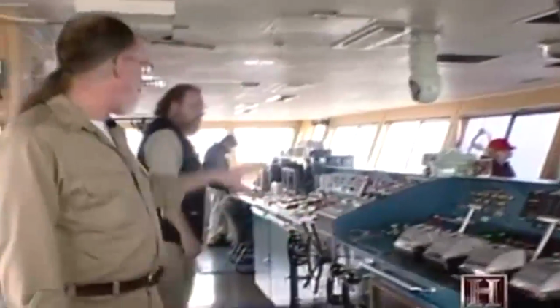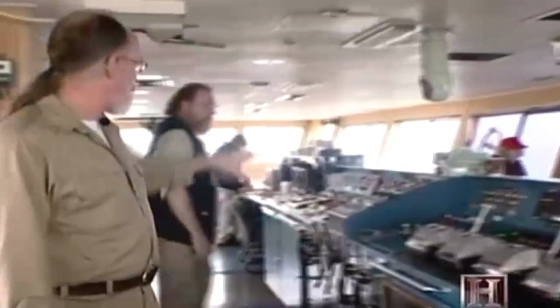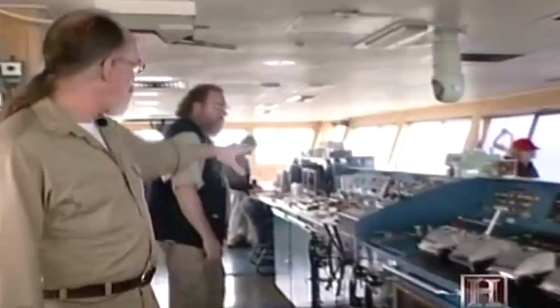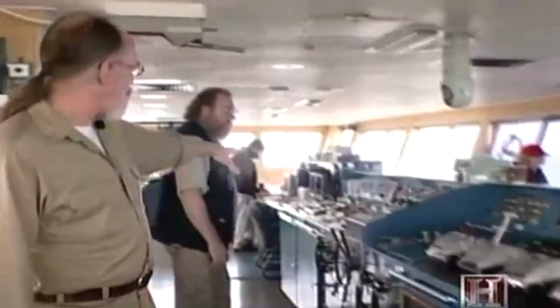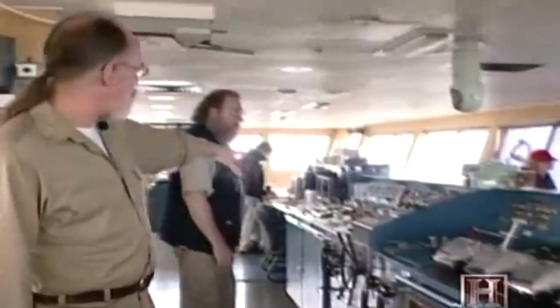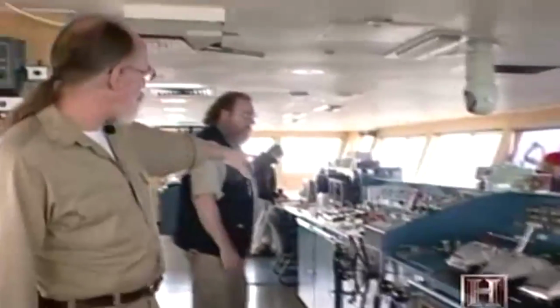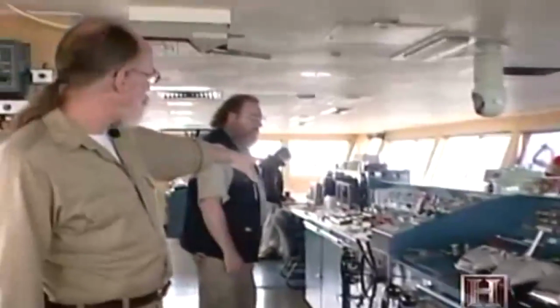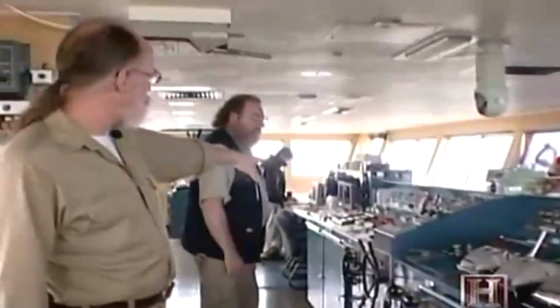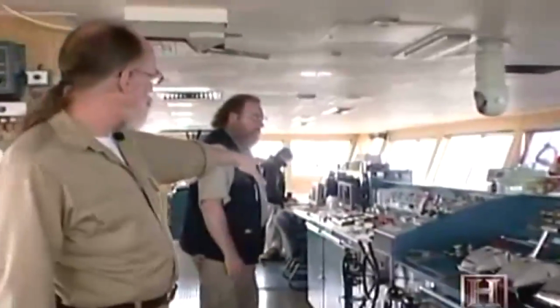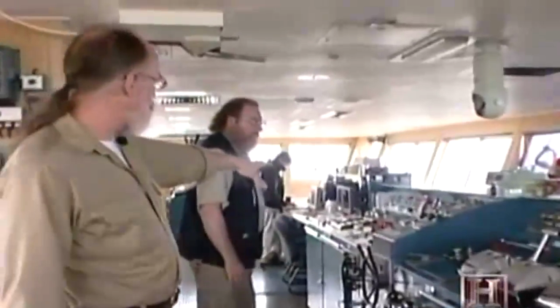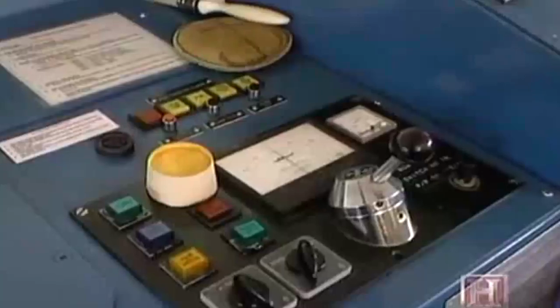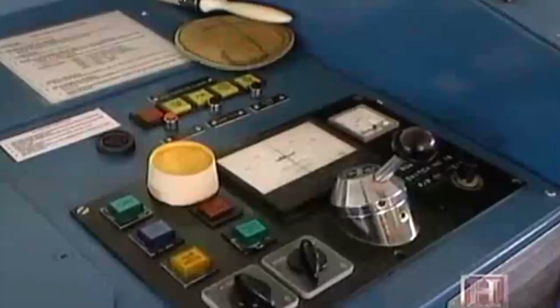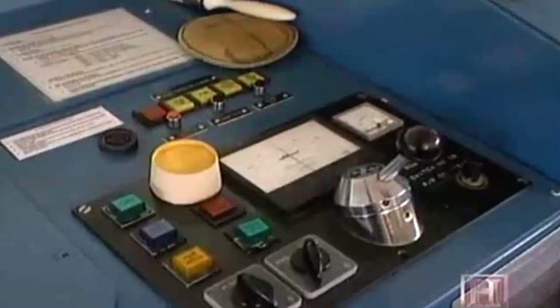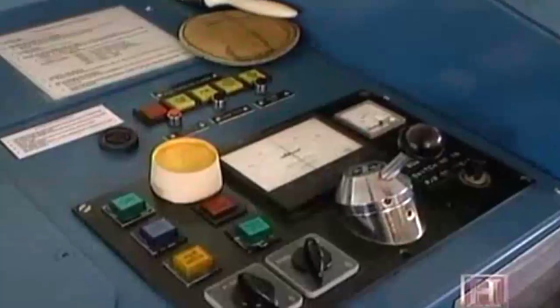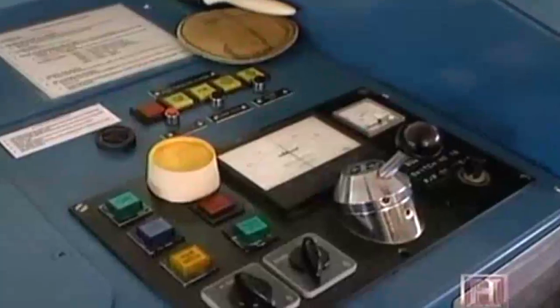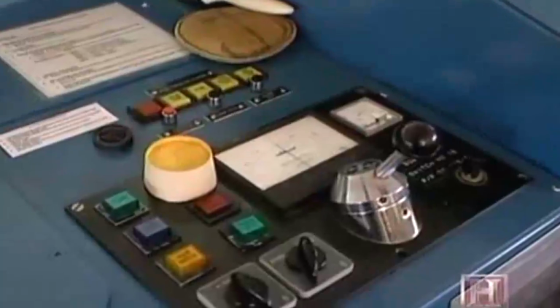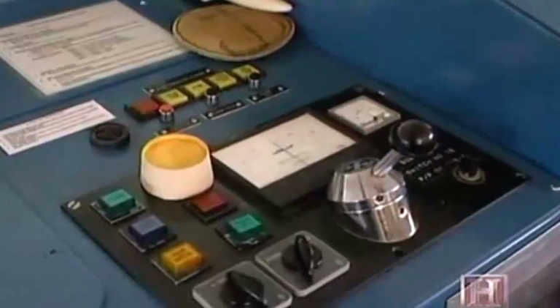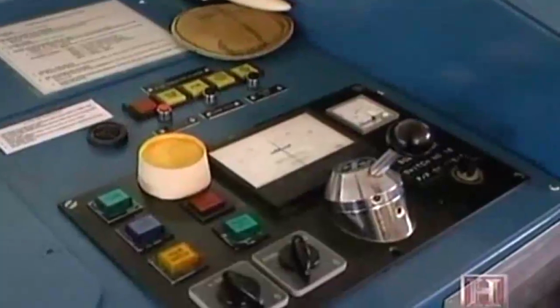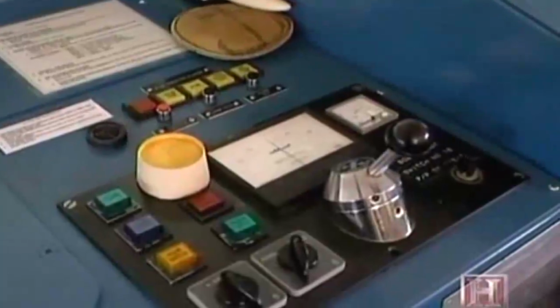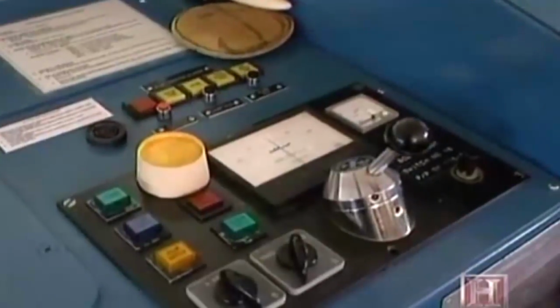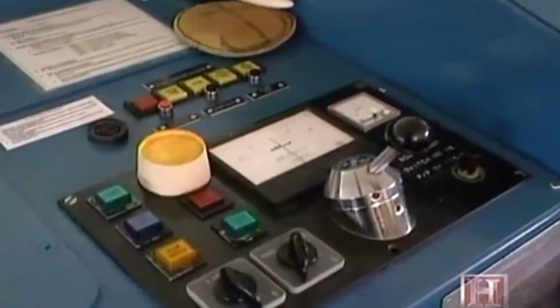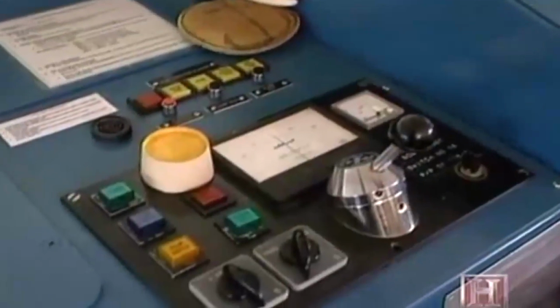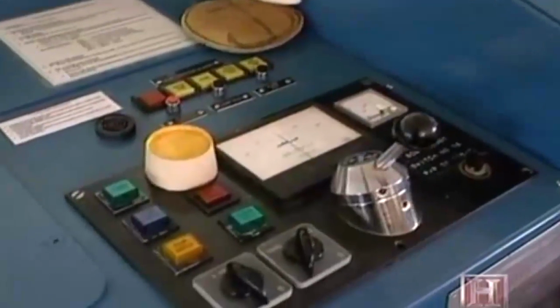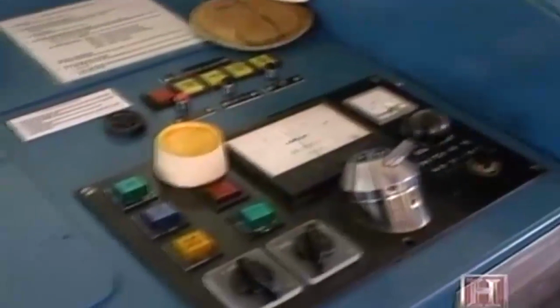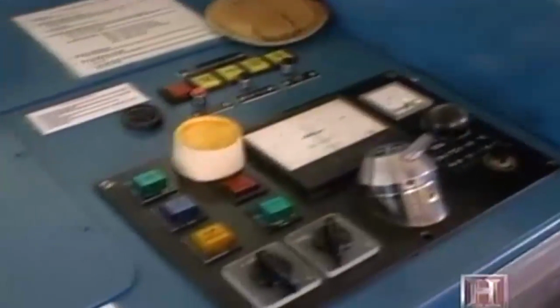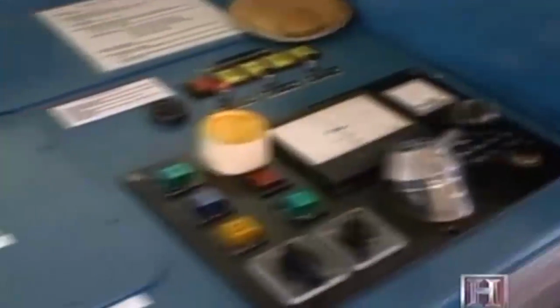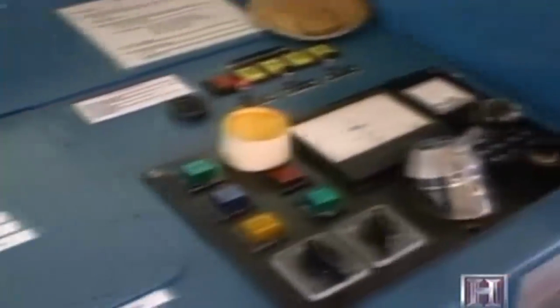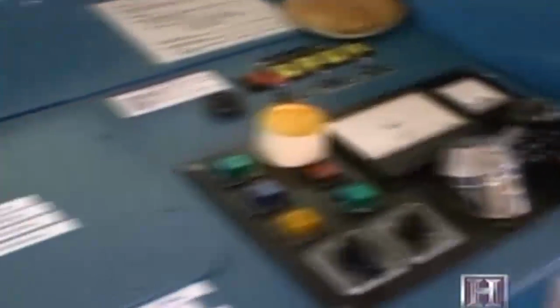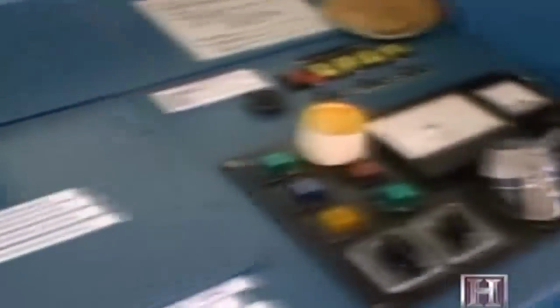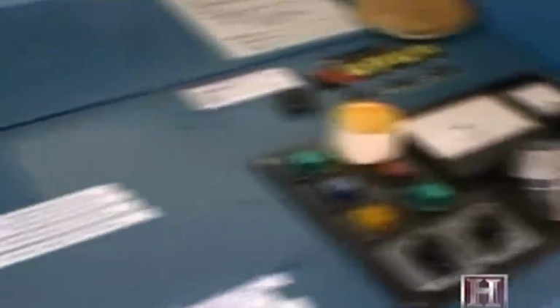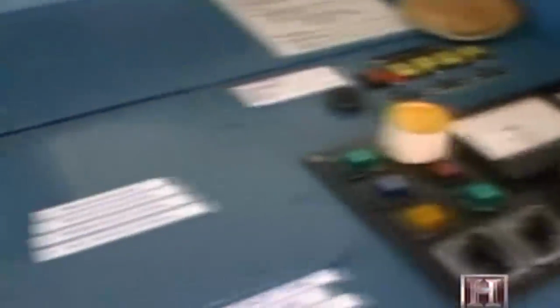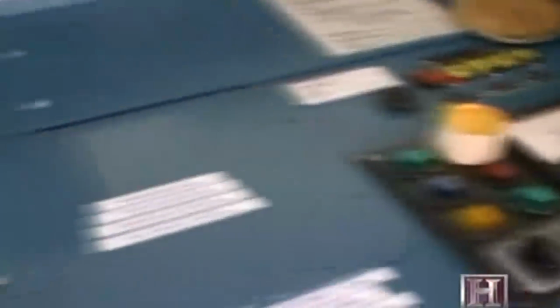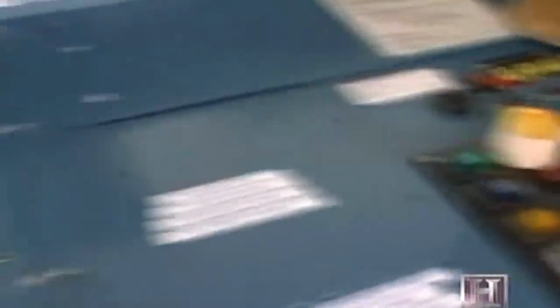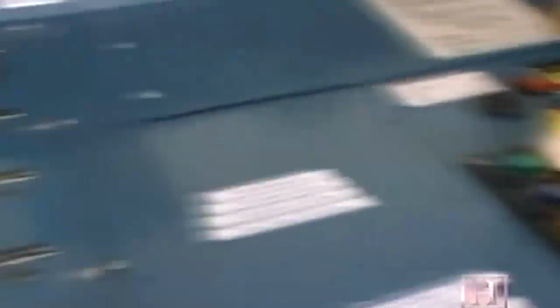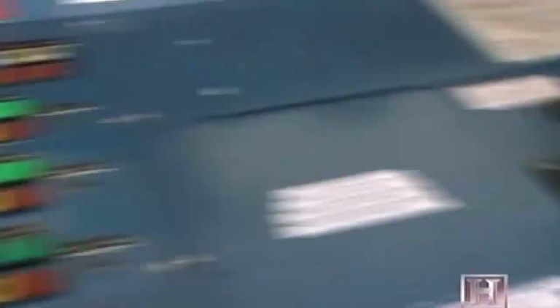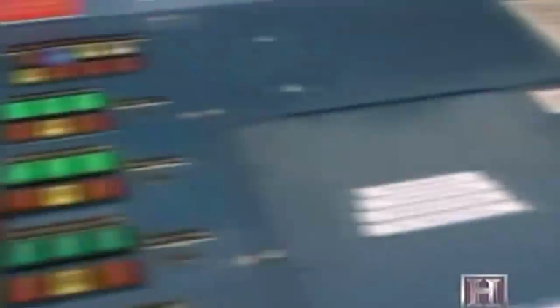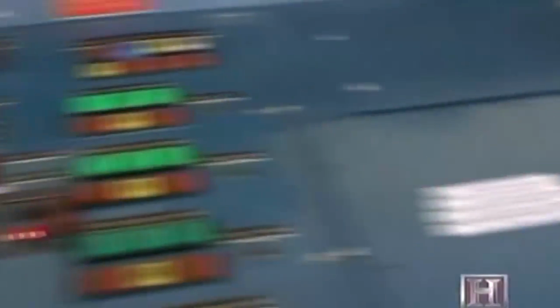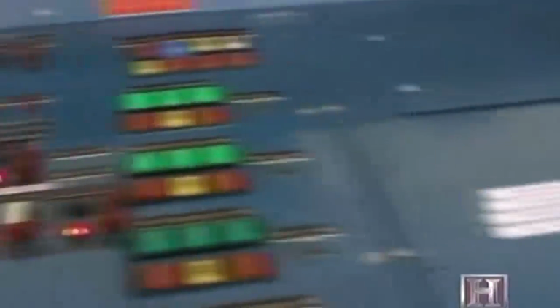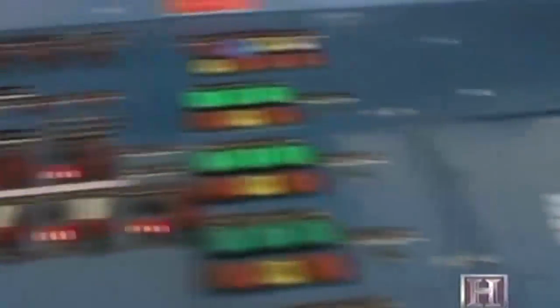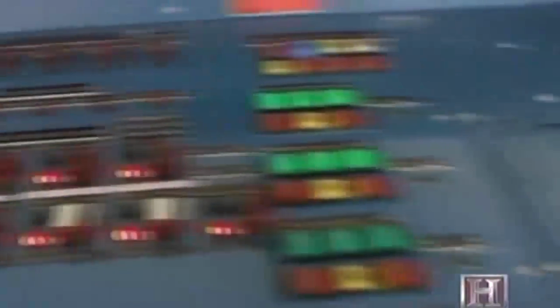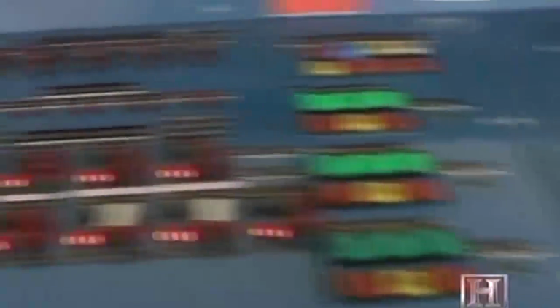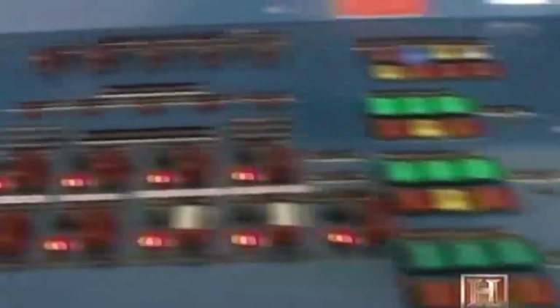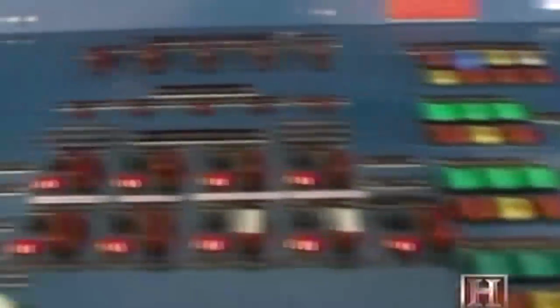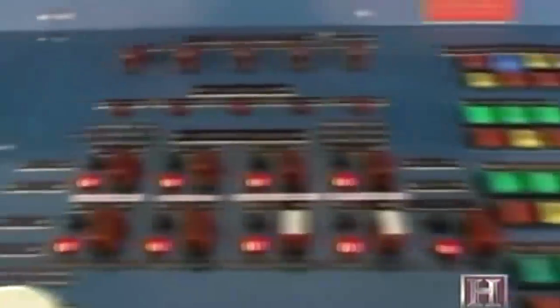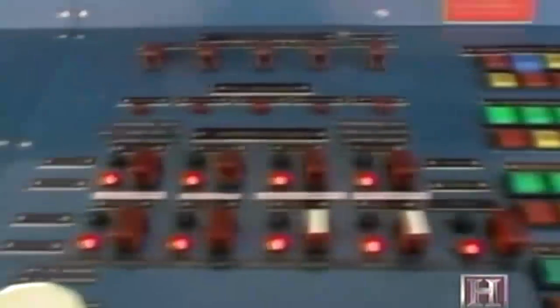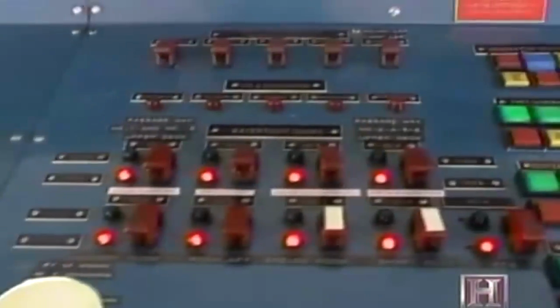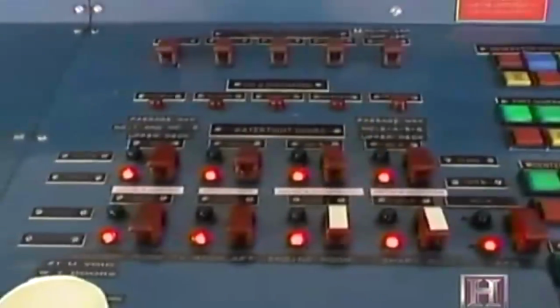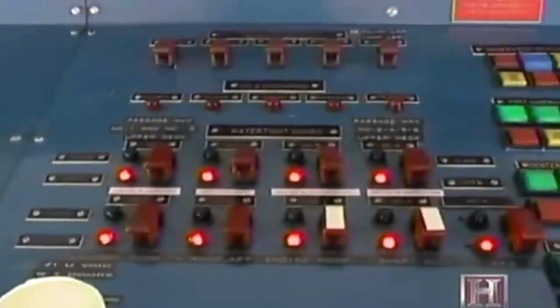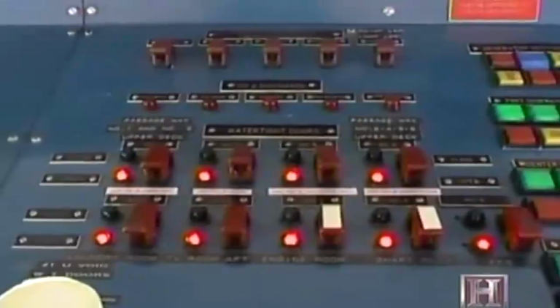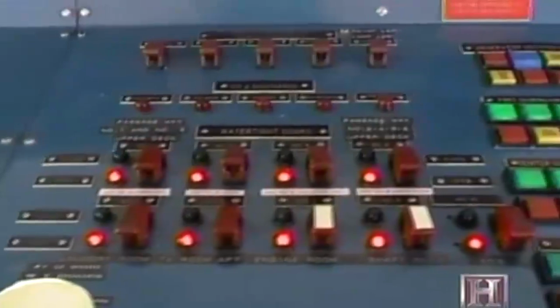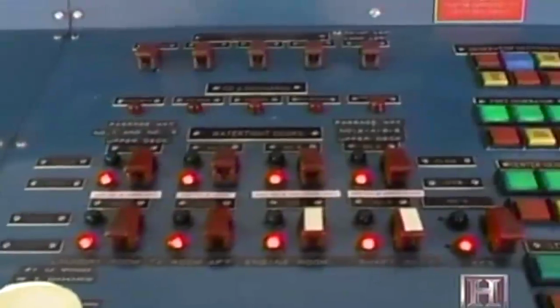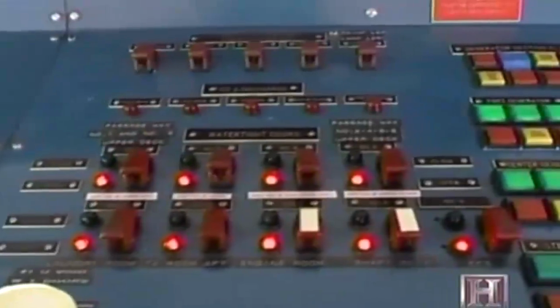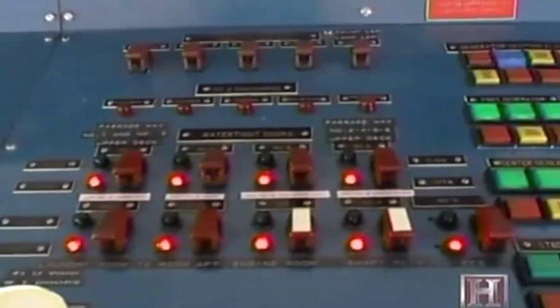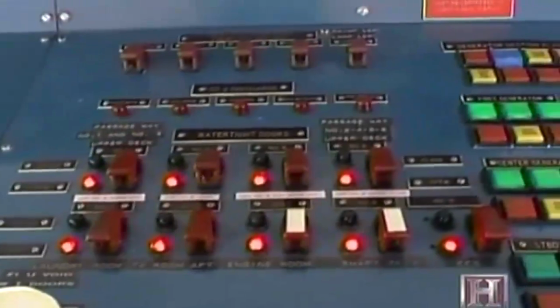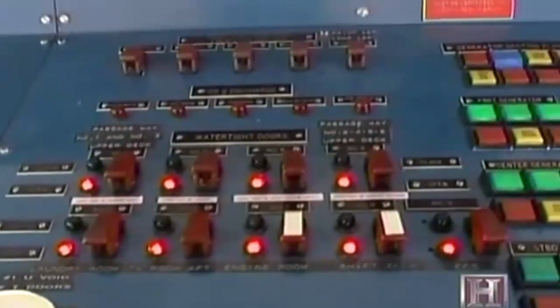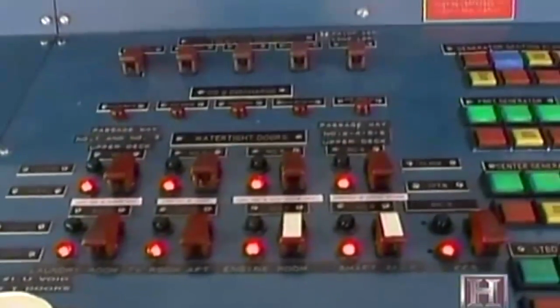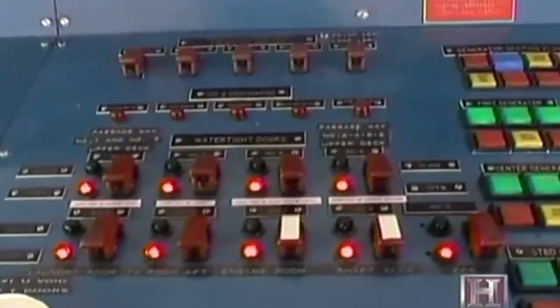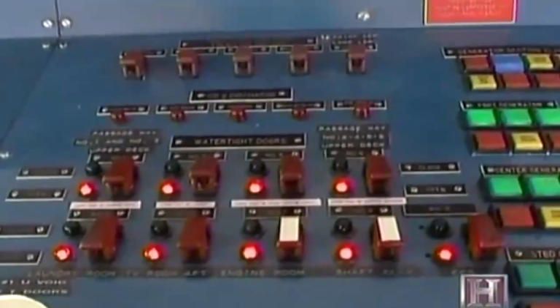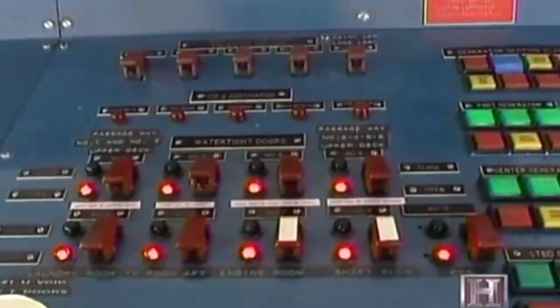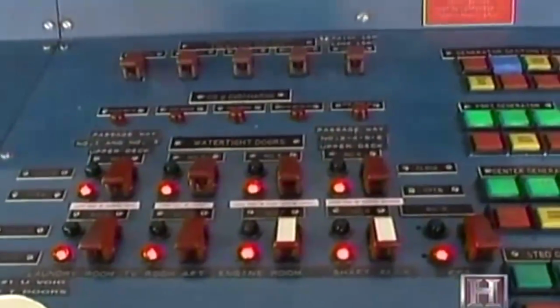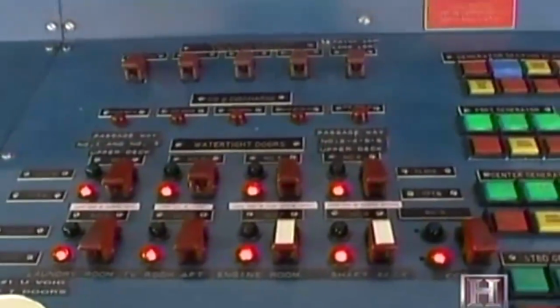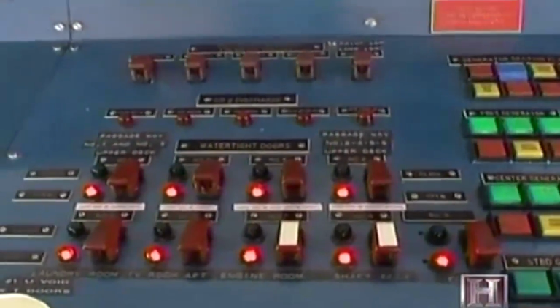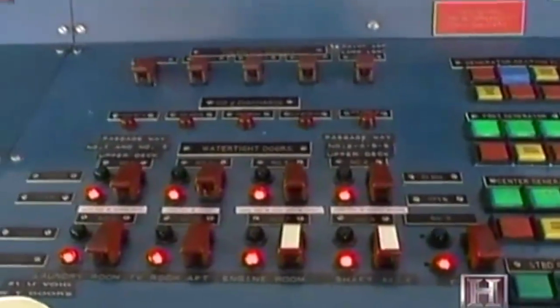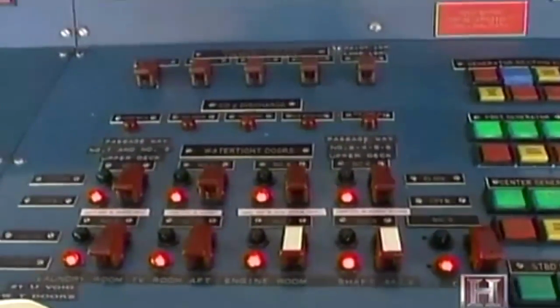There is electronic control of all functions. The system monitors watertight doors, fire safety, pumps, and valves.